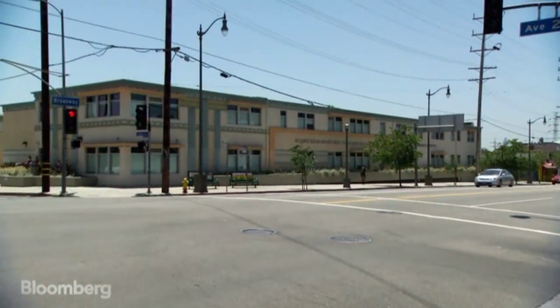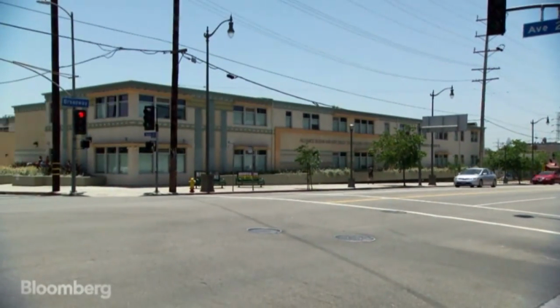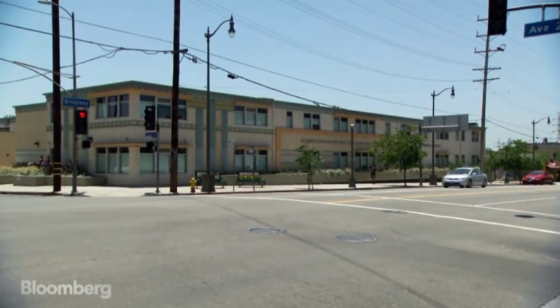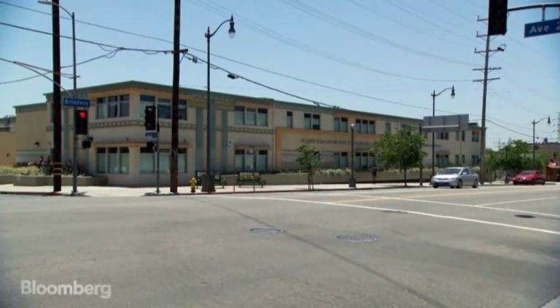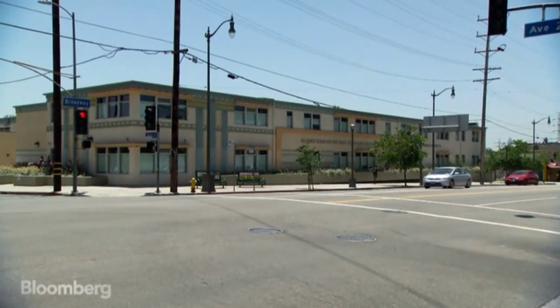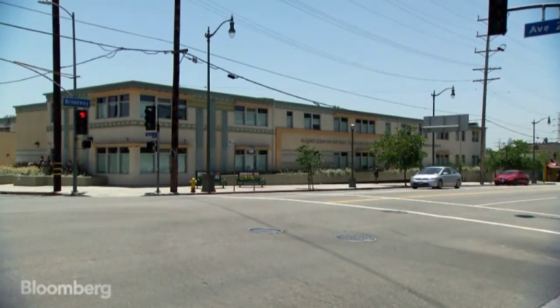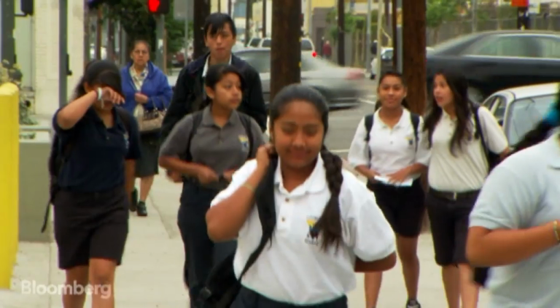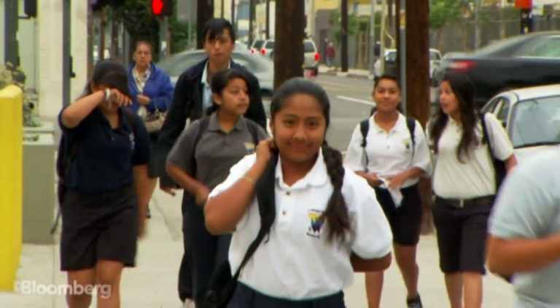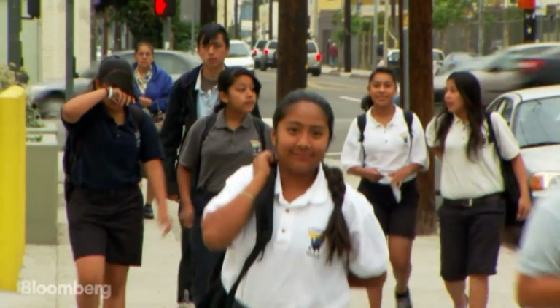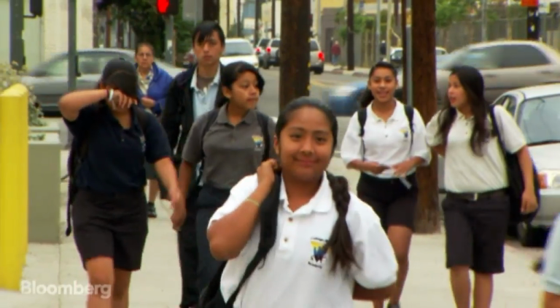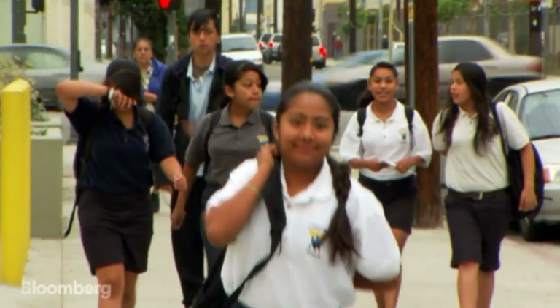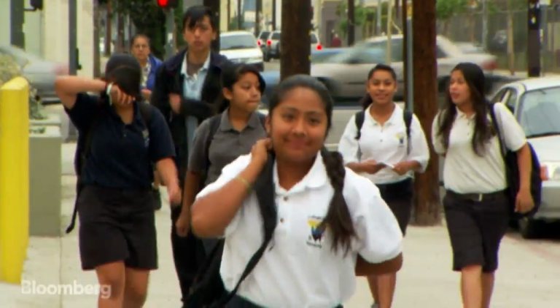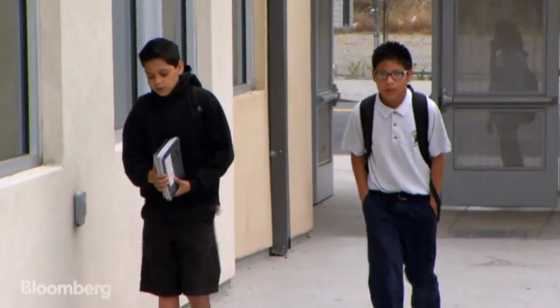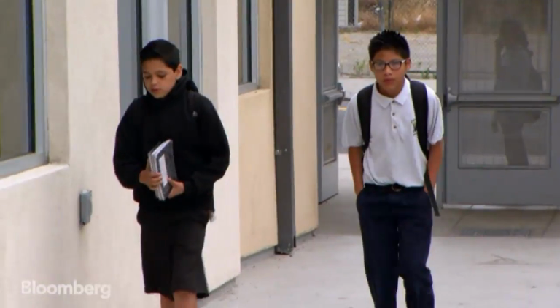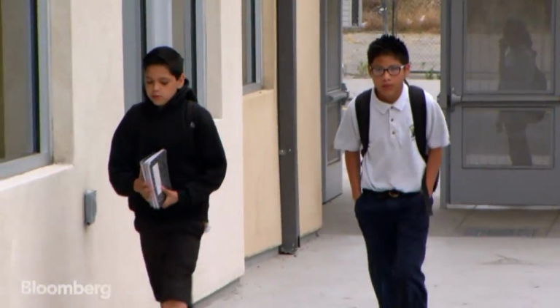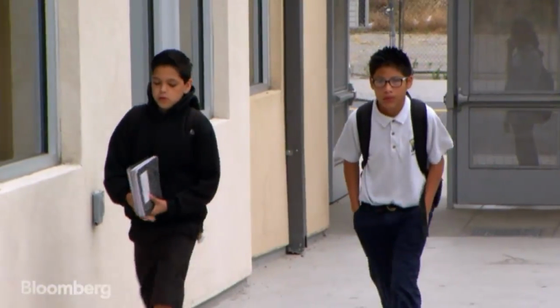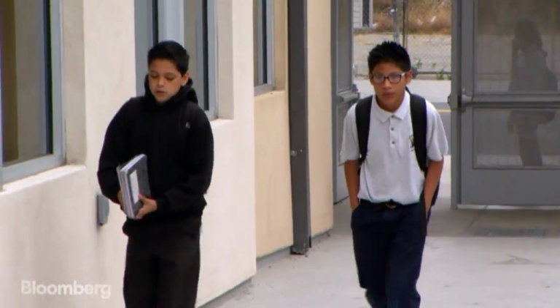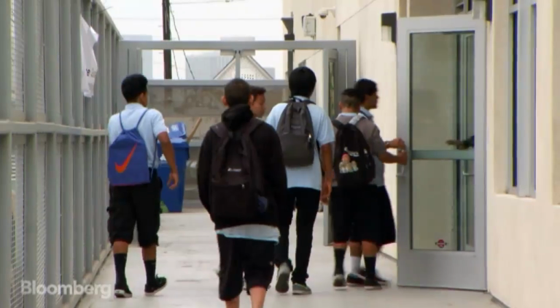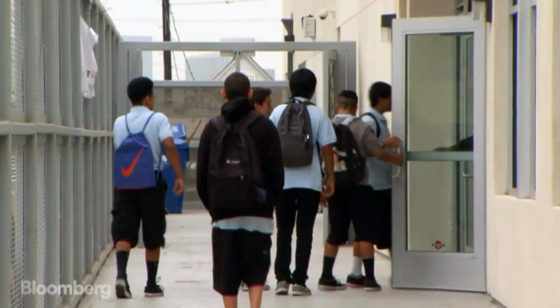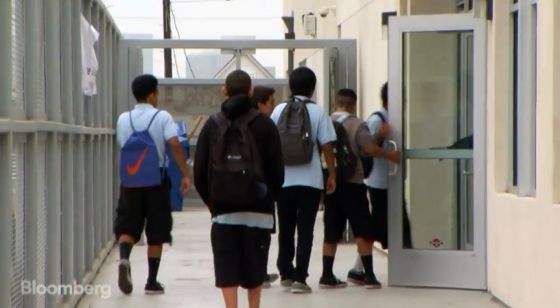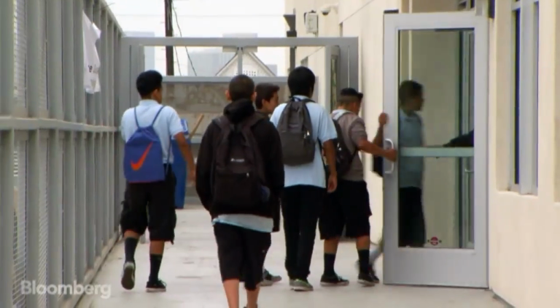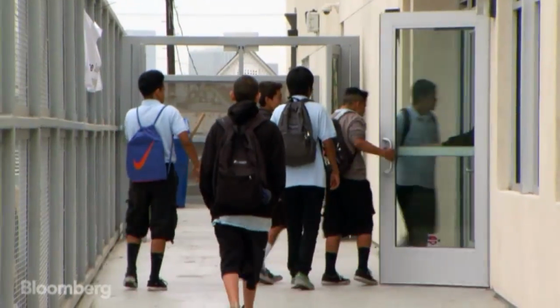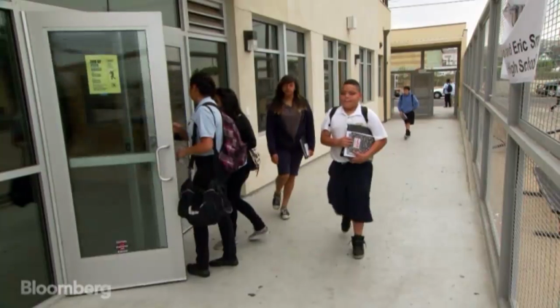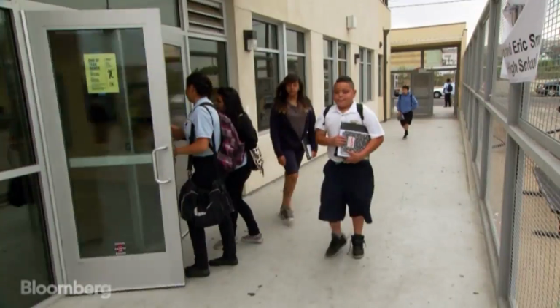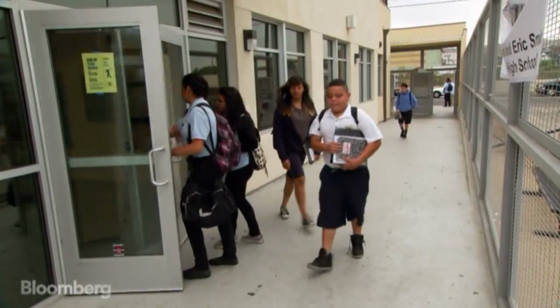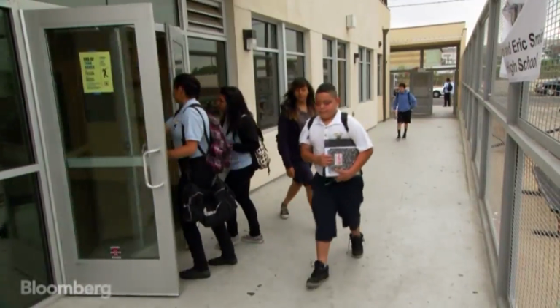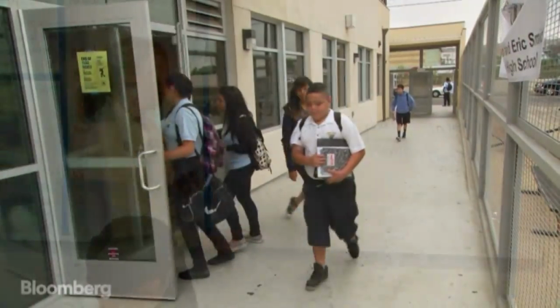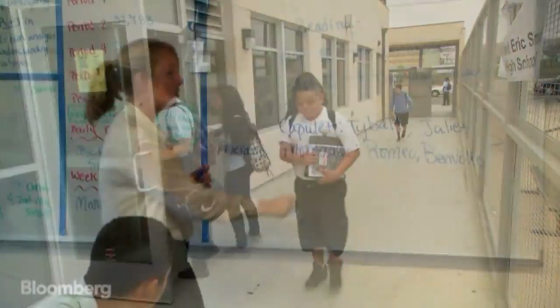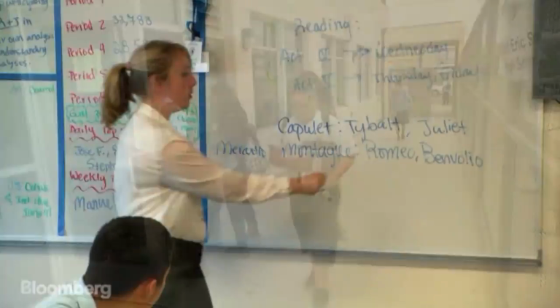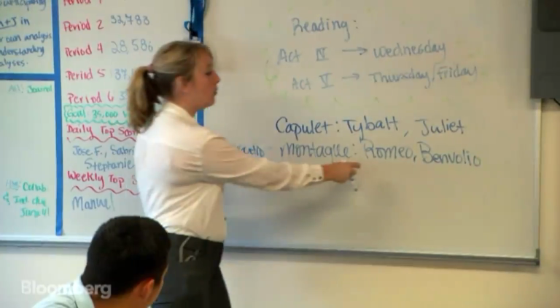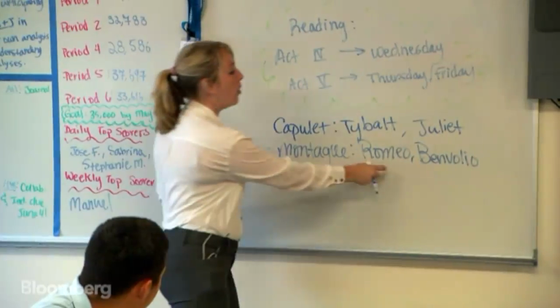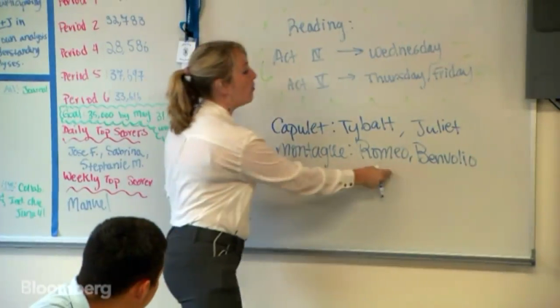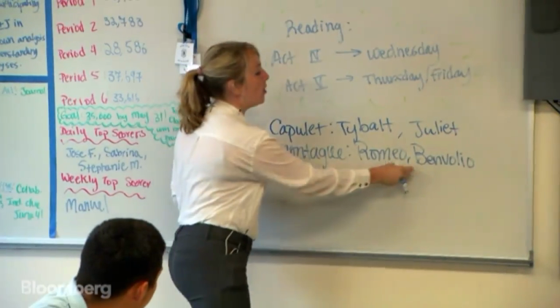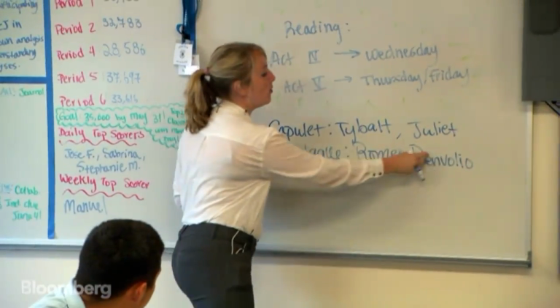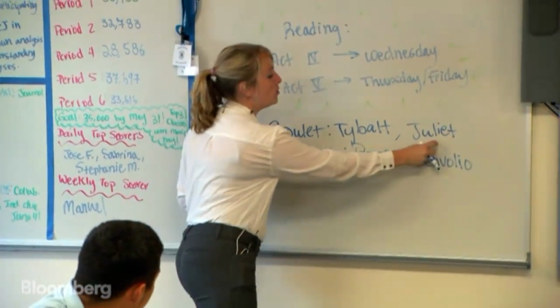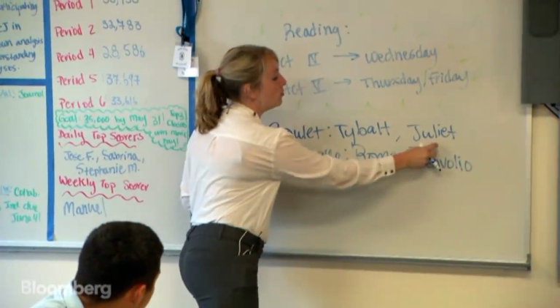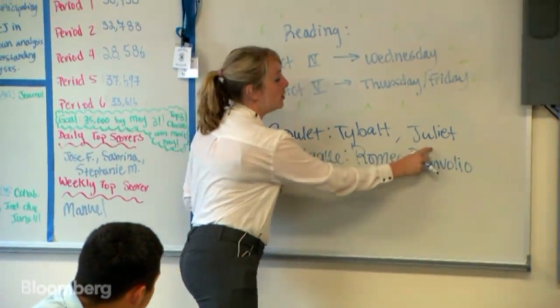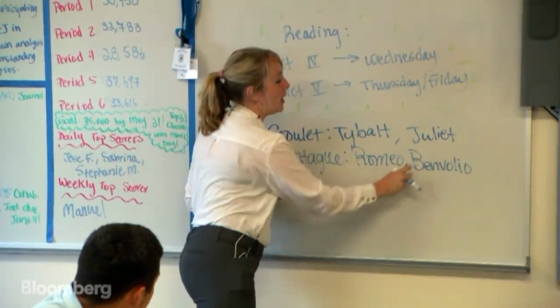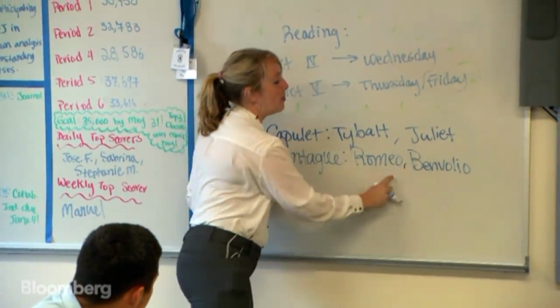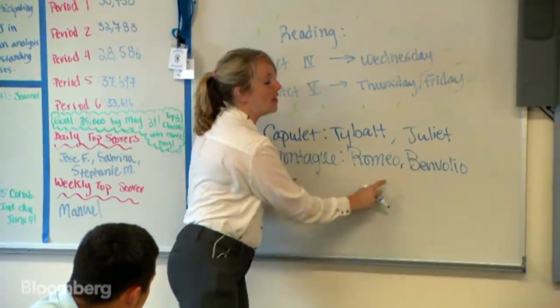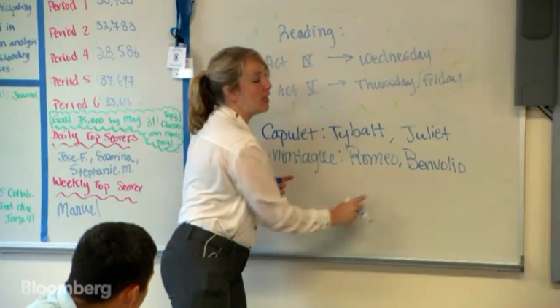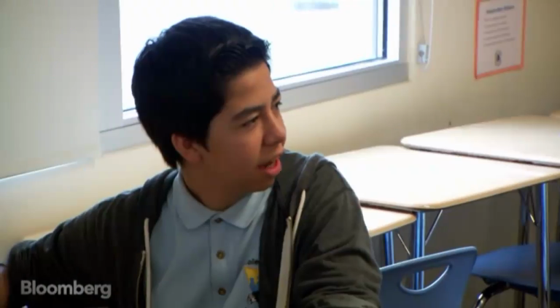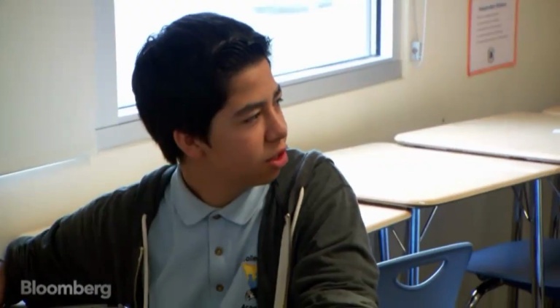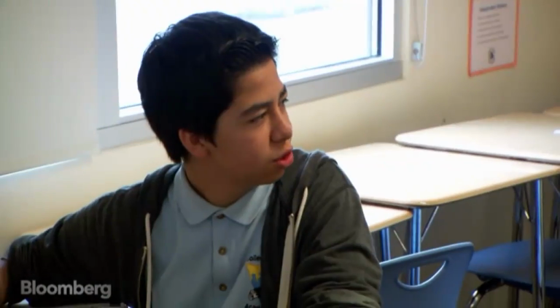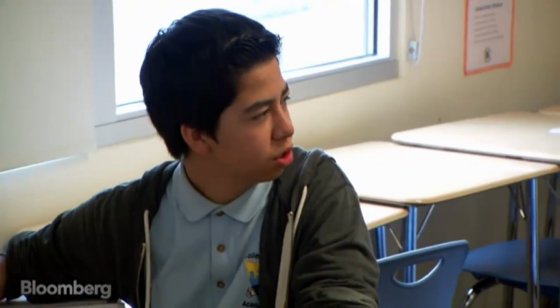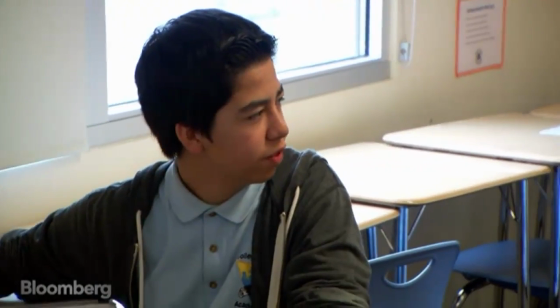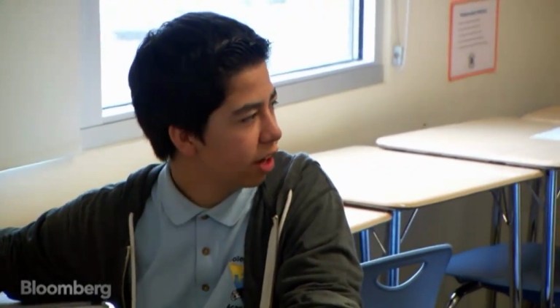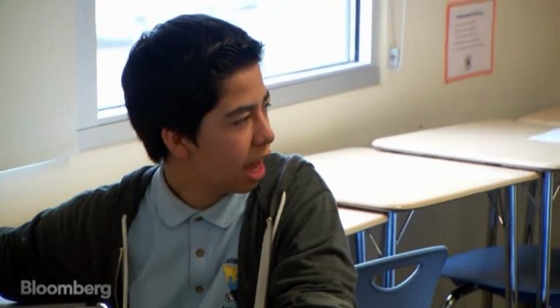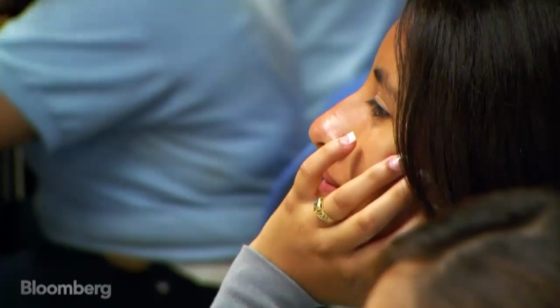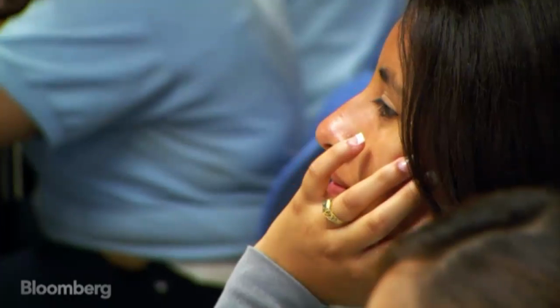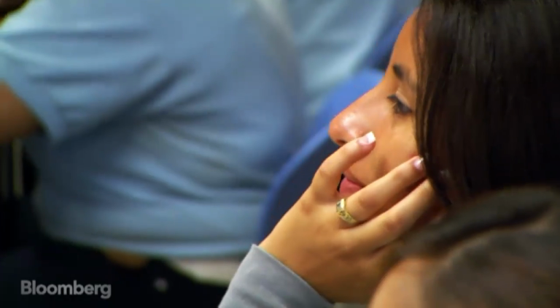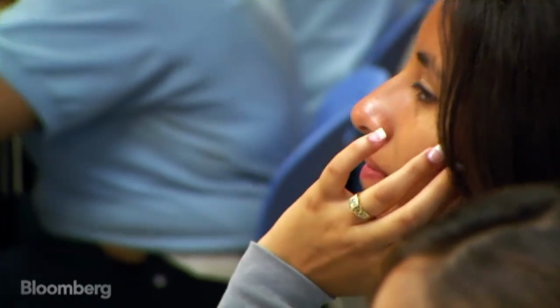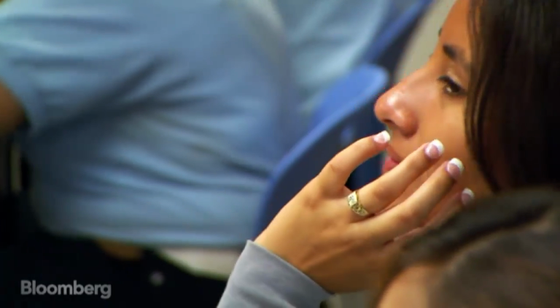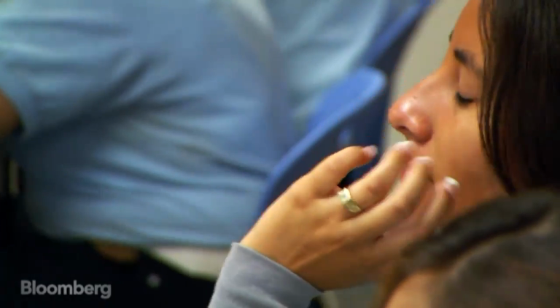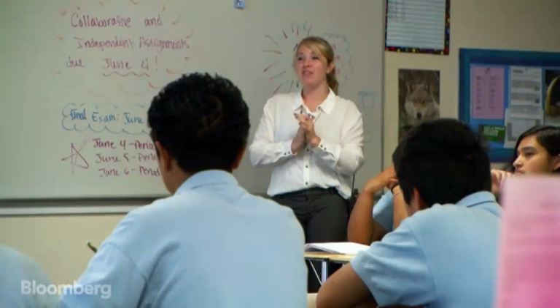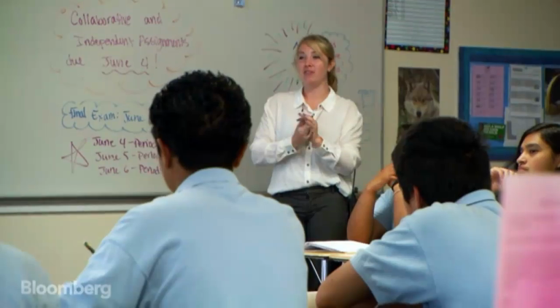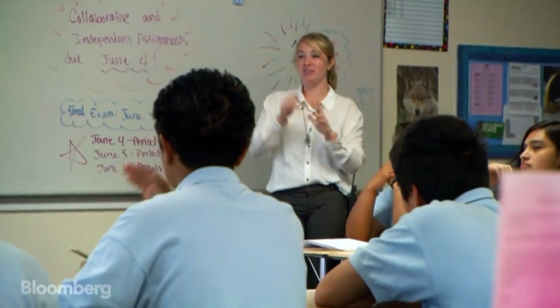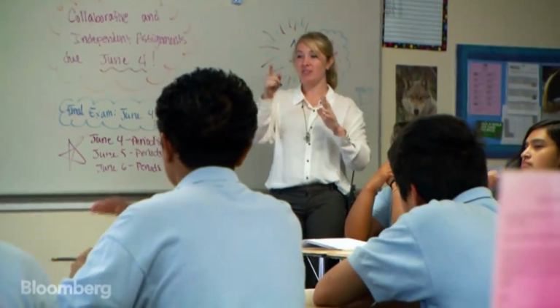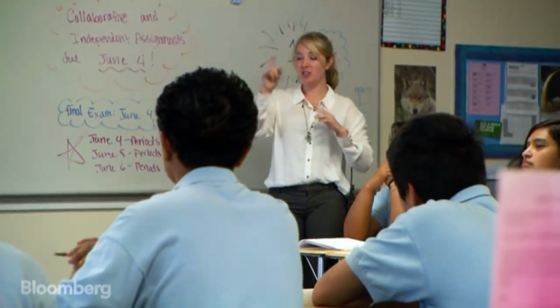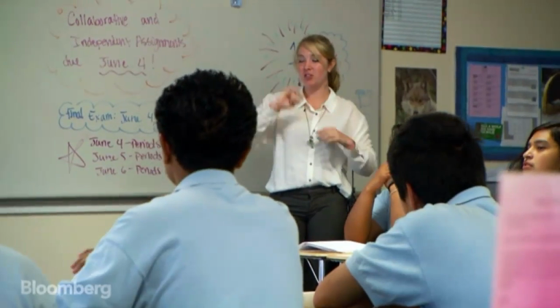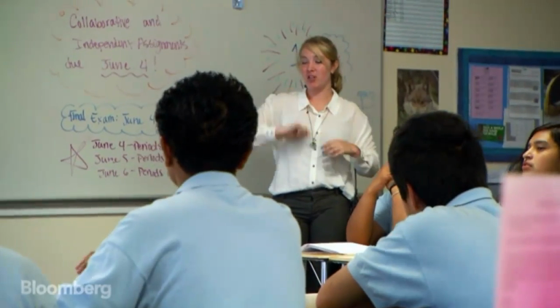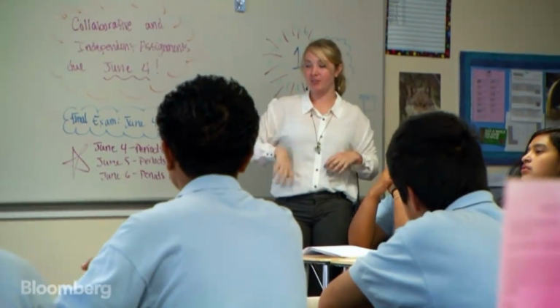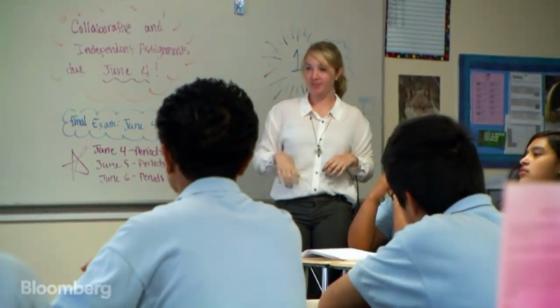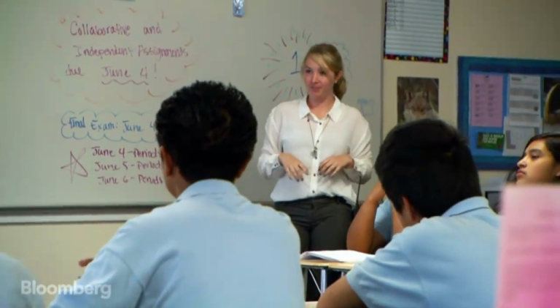Here at Alliance Smith Tech High School in Los Angeles, Veronica Bain uses it to introduce her ninth graders to Romeo and Juliet.